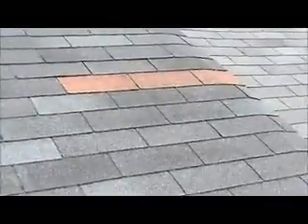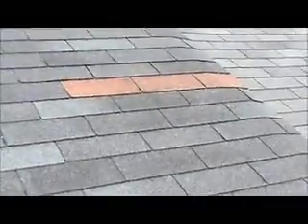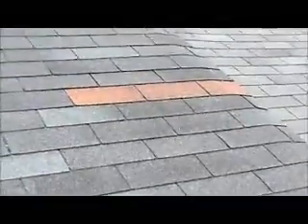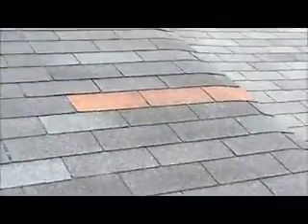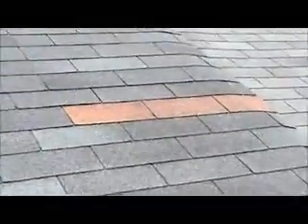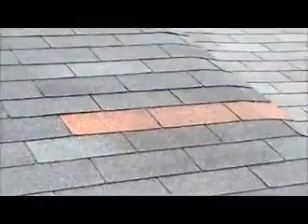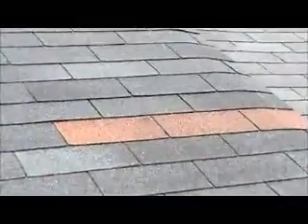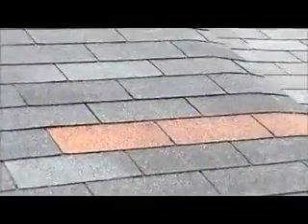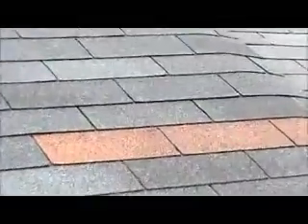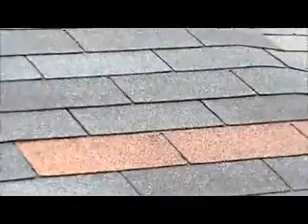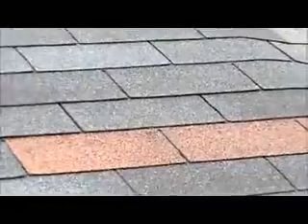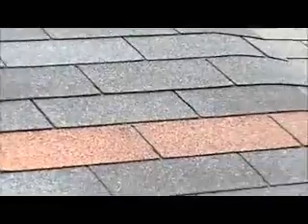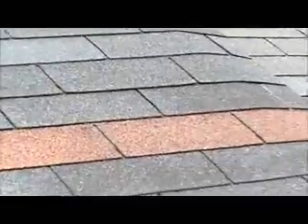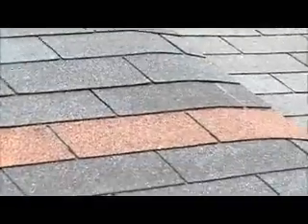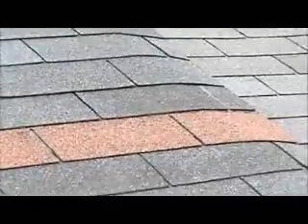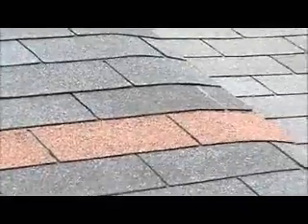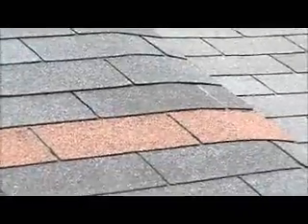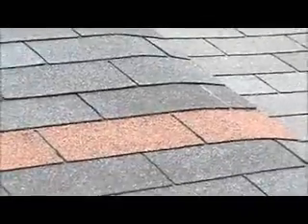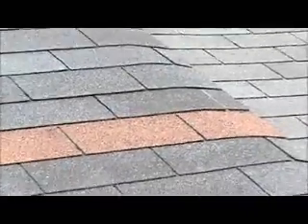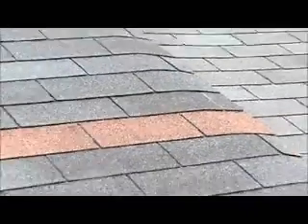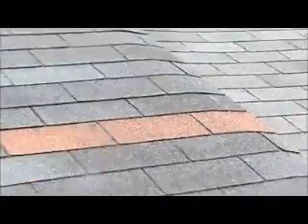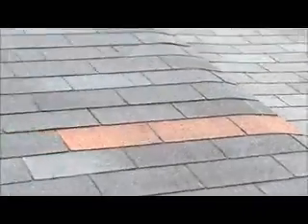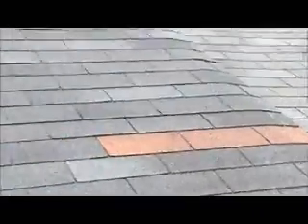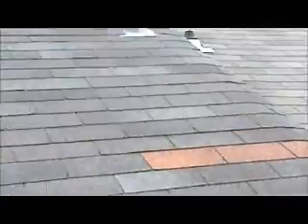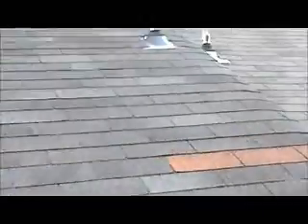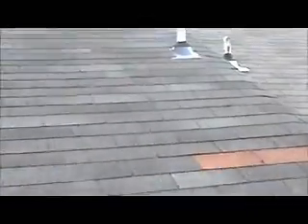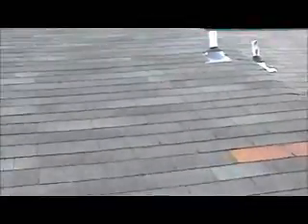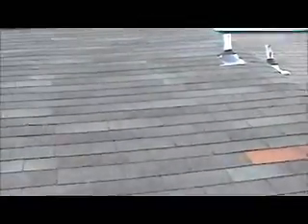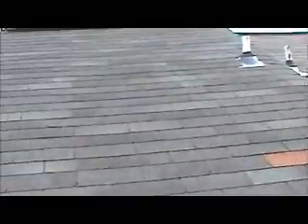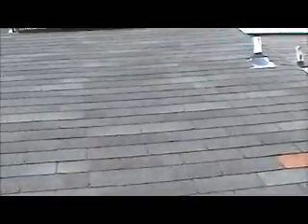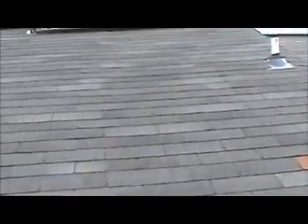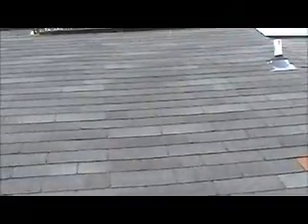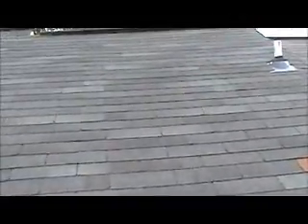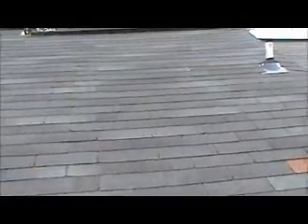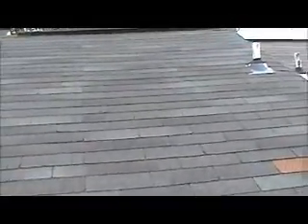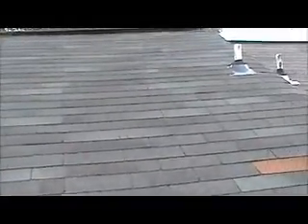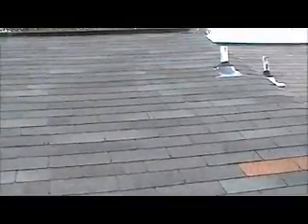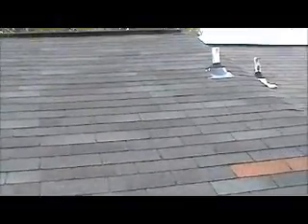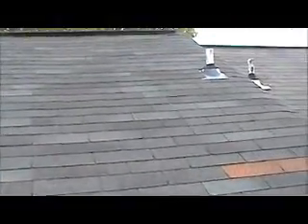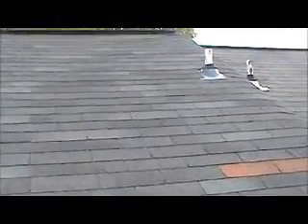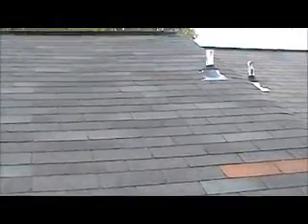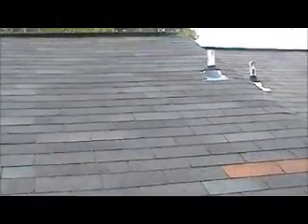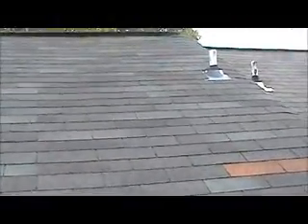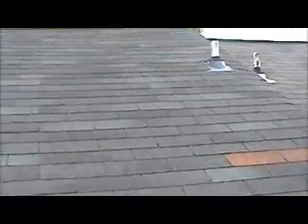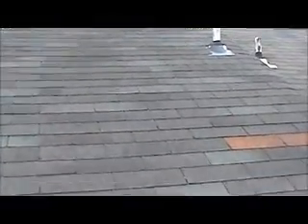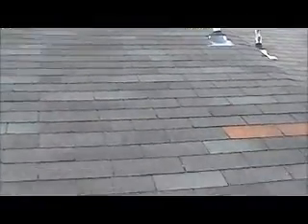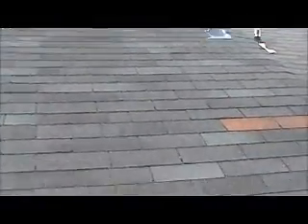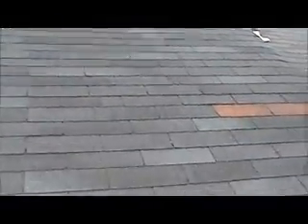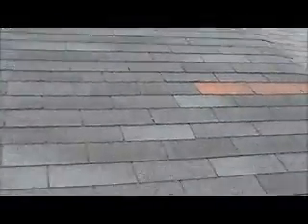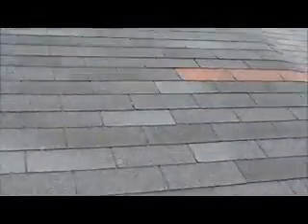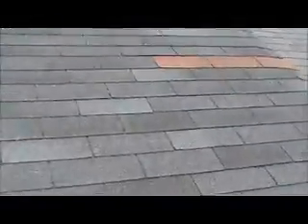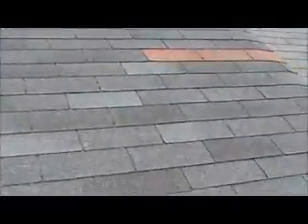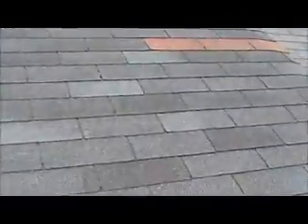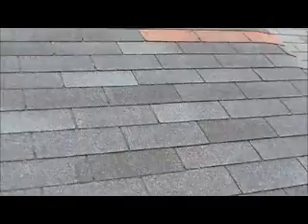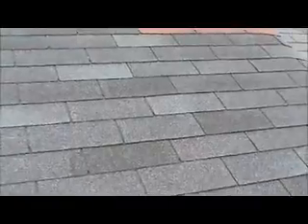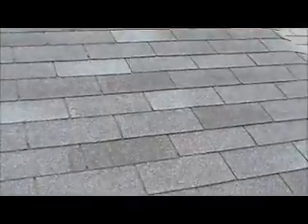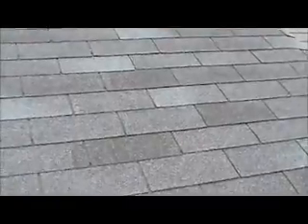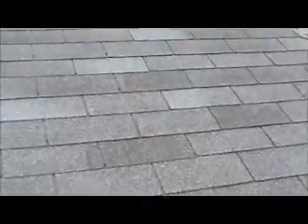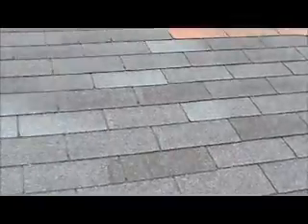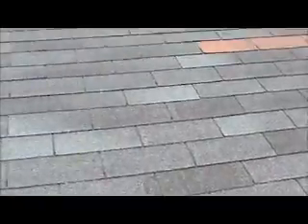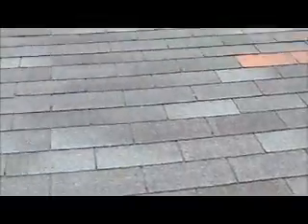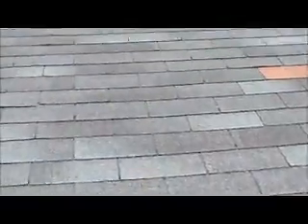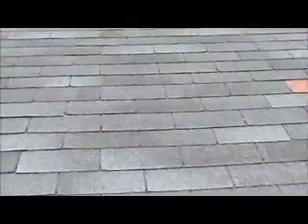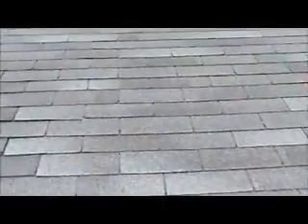Somebody used the wrong color shingle in the back here, but other than that, he's going to need a new roof soon.